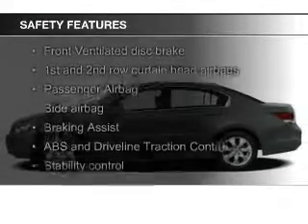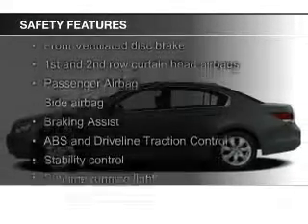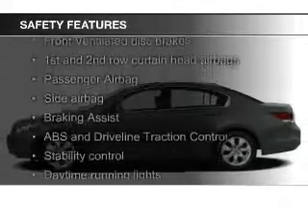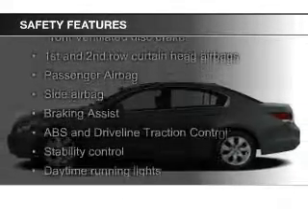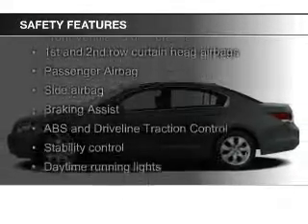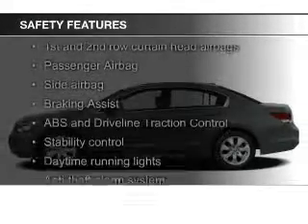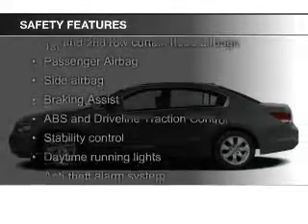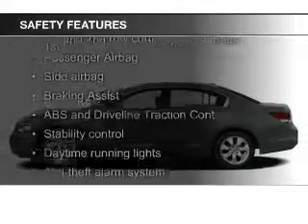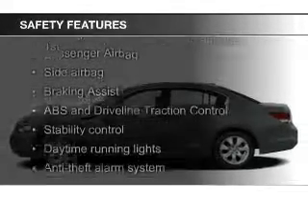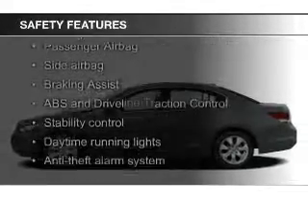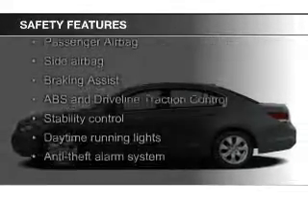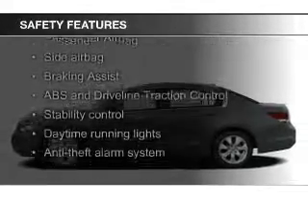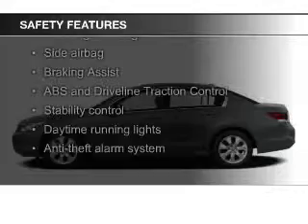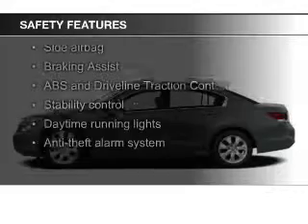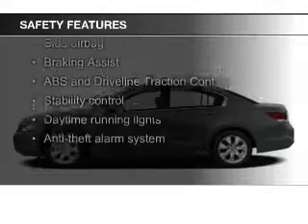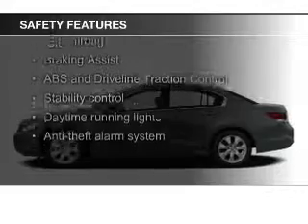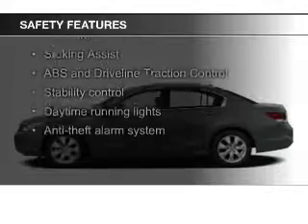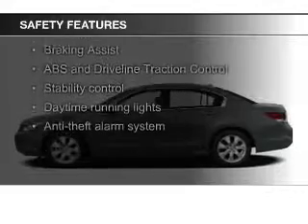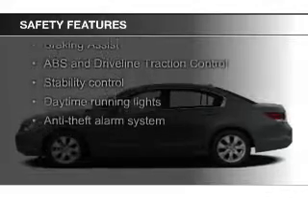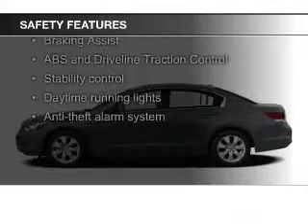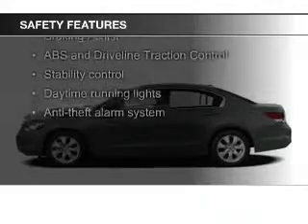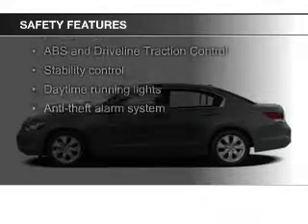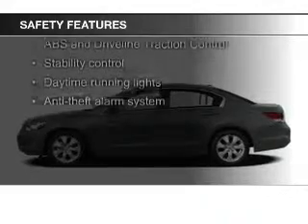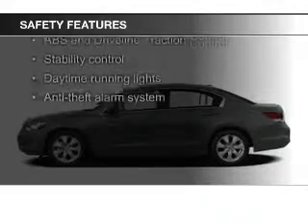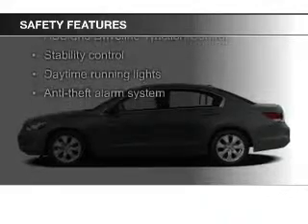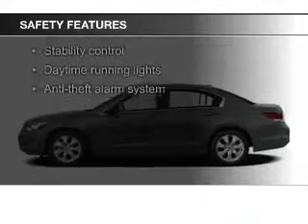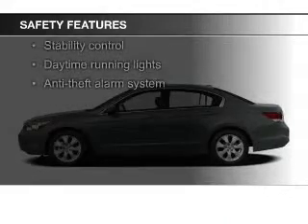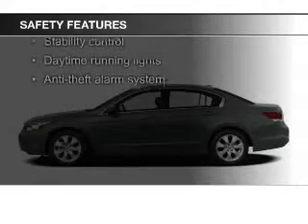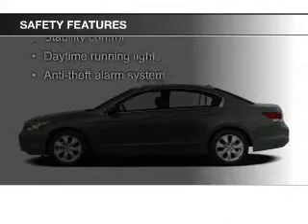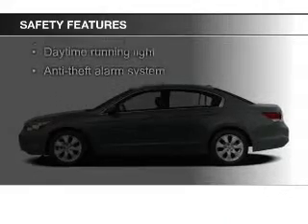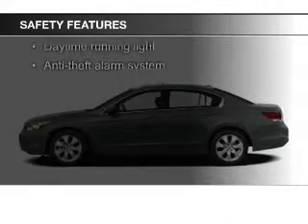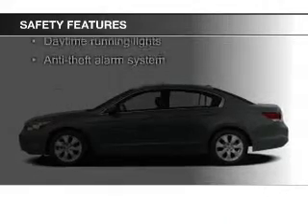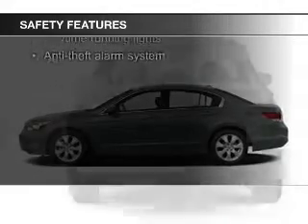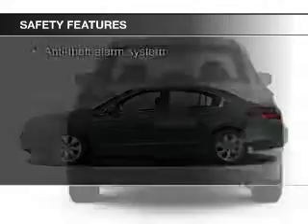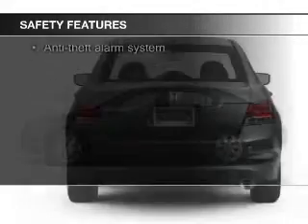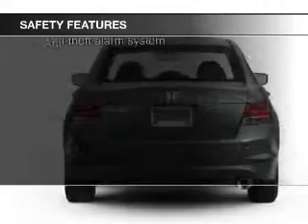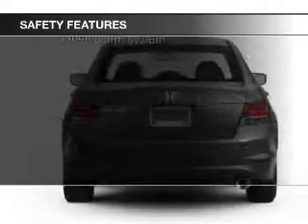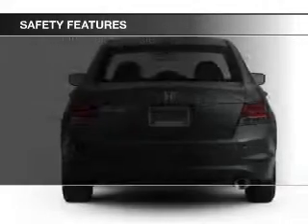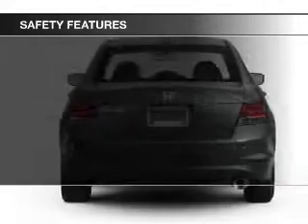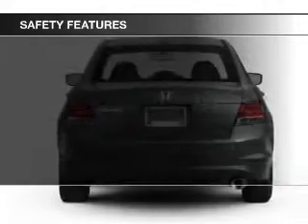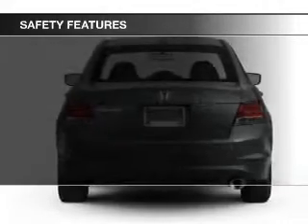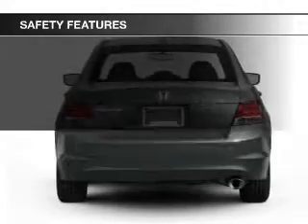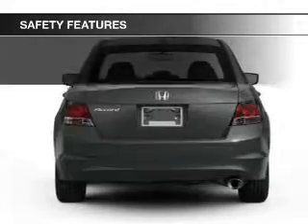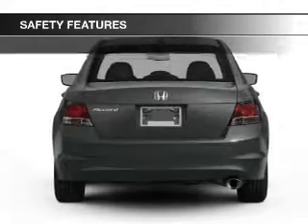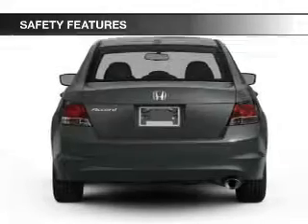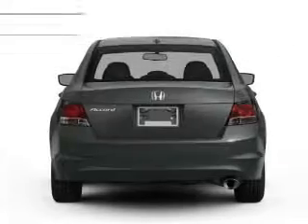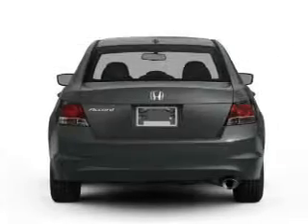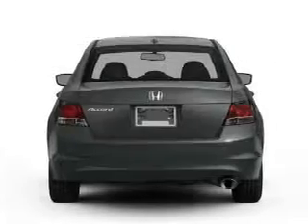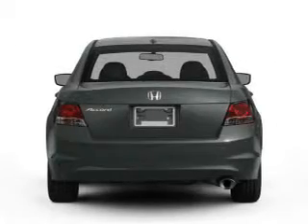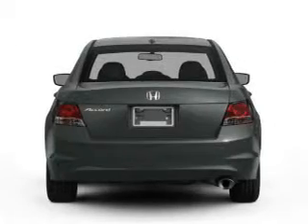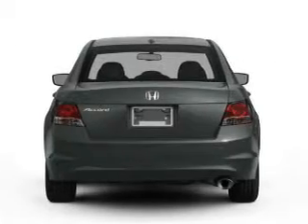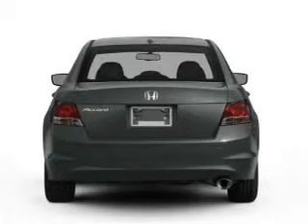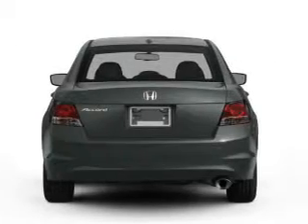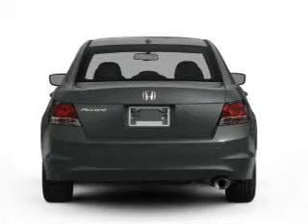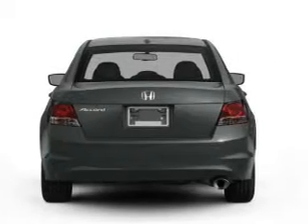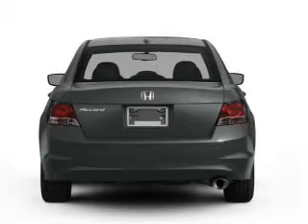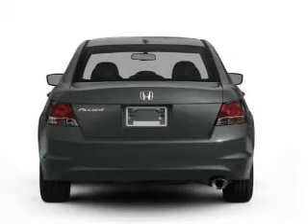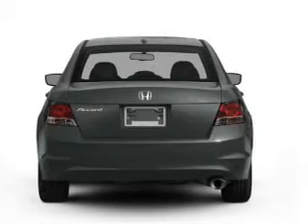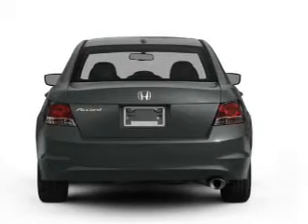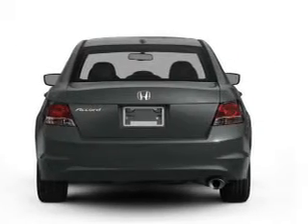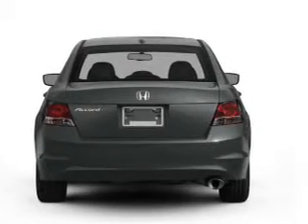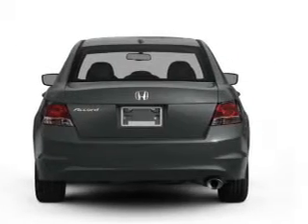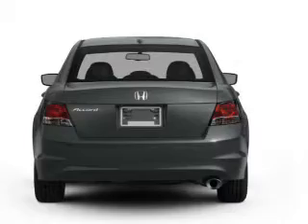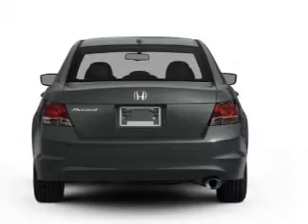Safety features include fog lights, curtain head airbags, side airbags, independent suspension, brake assist, and traction control.